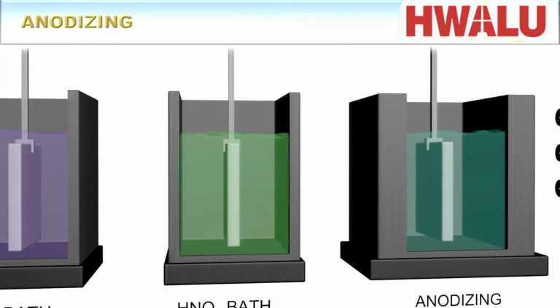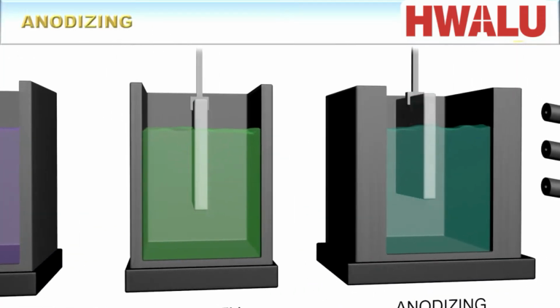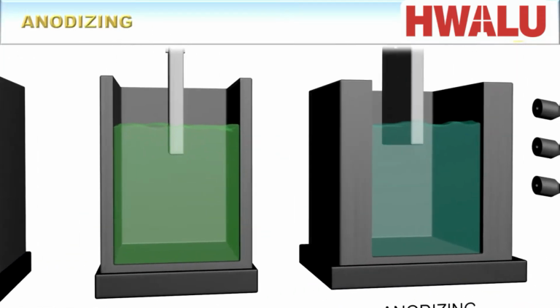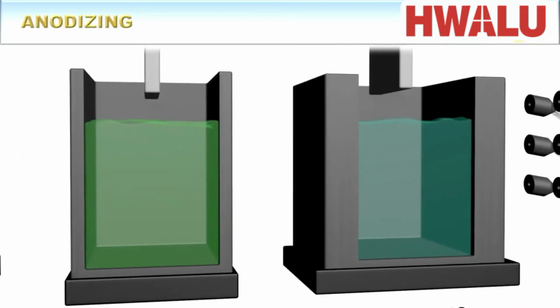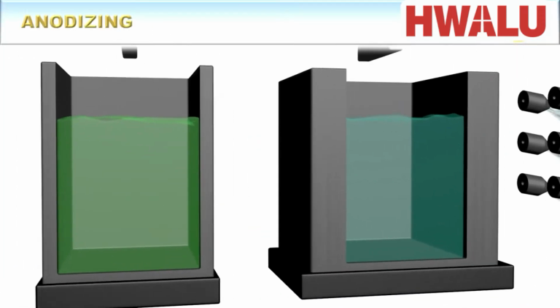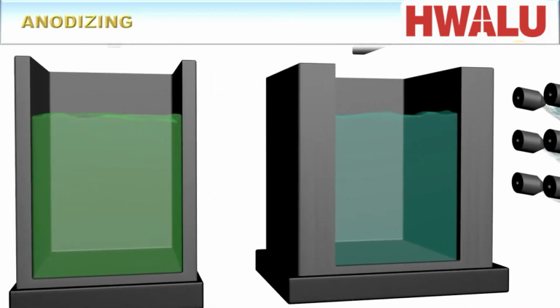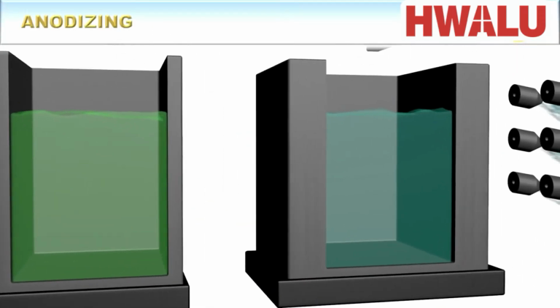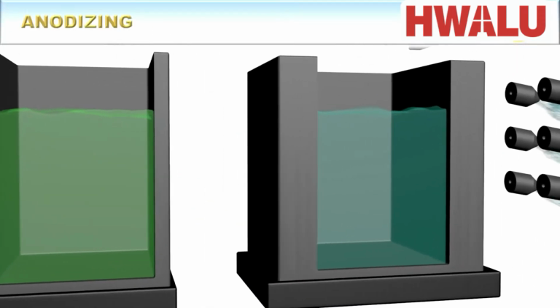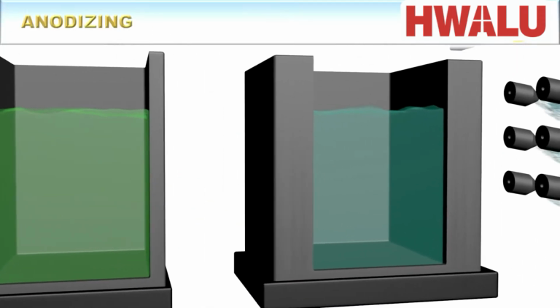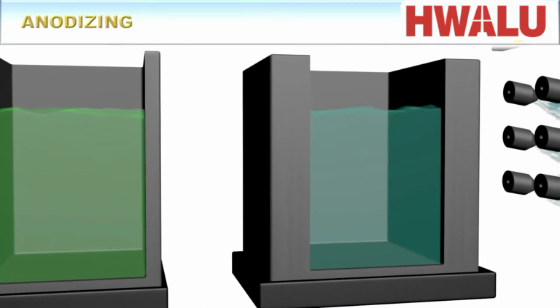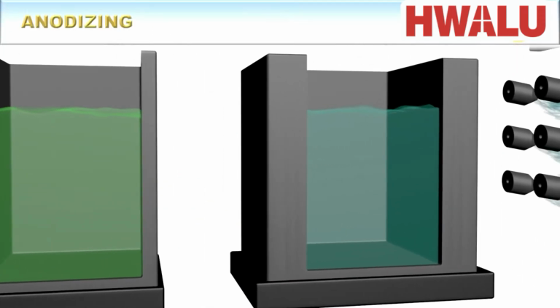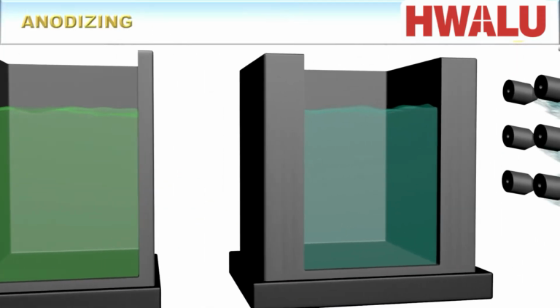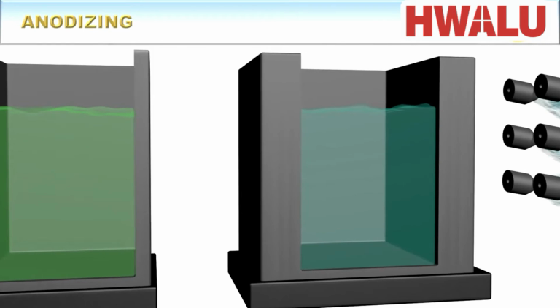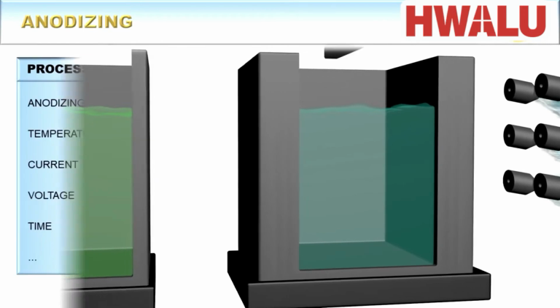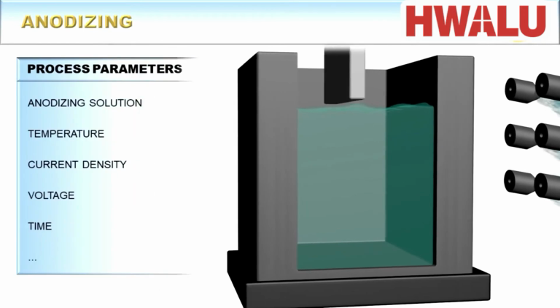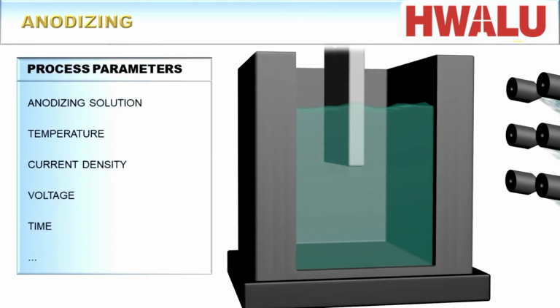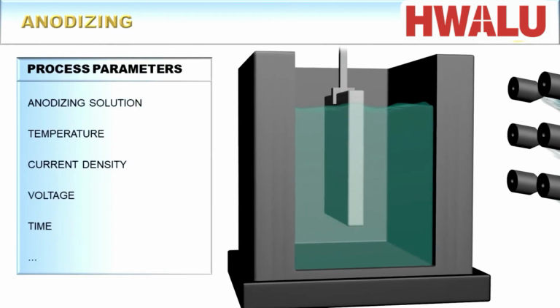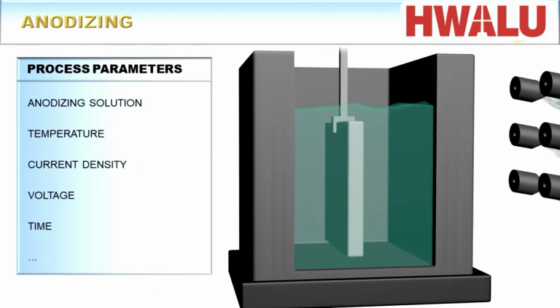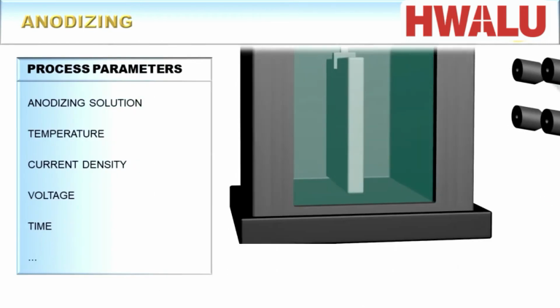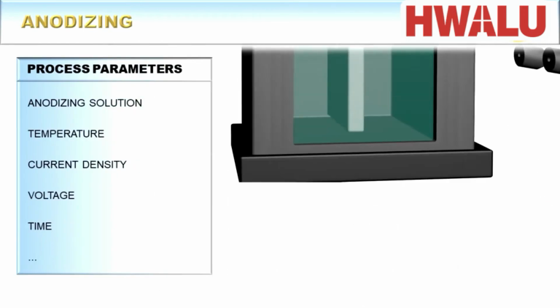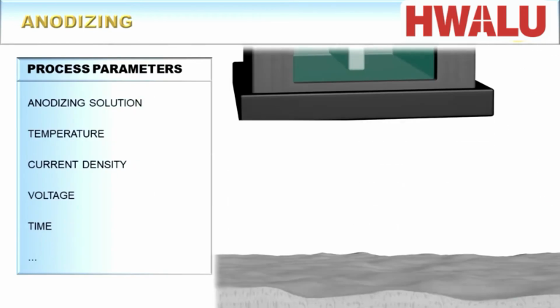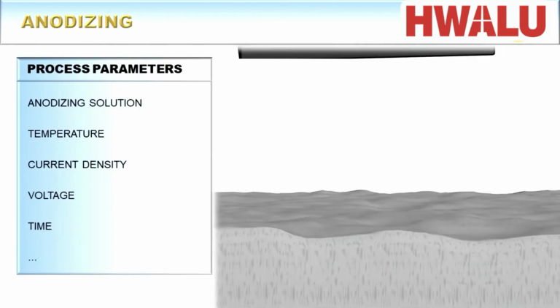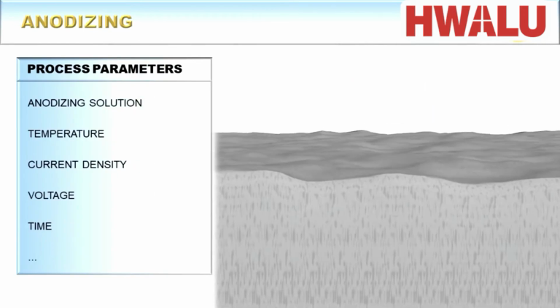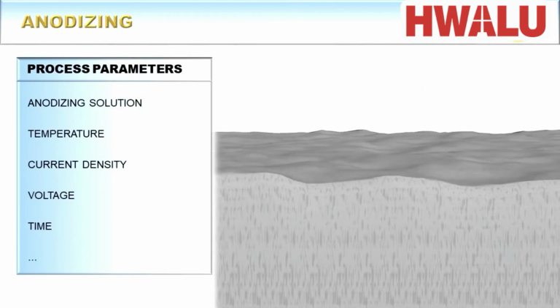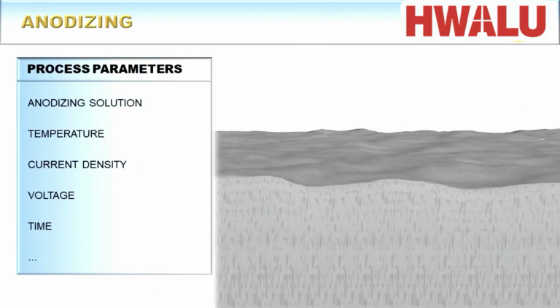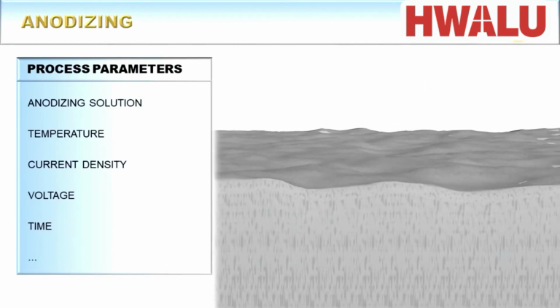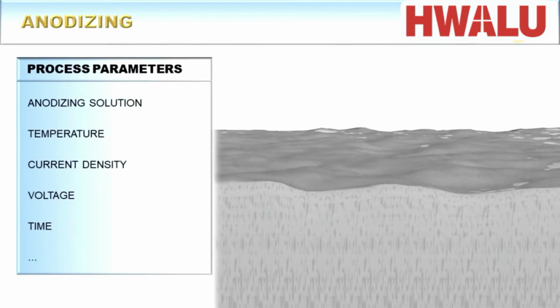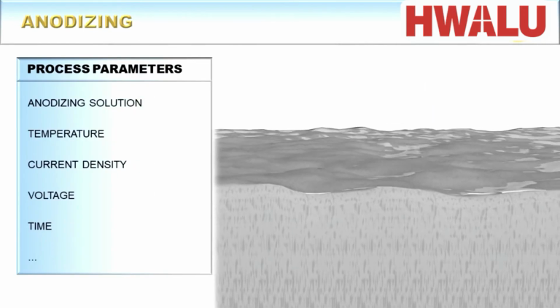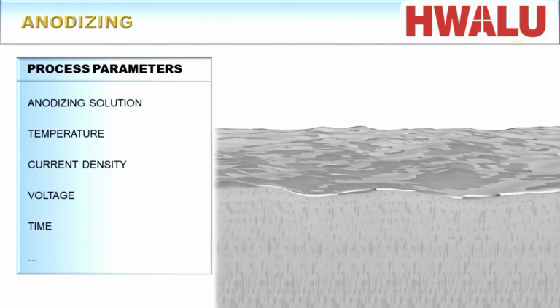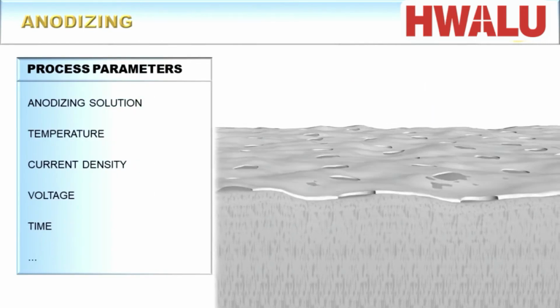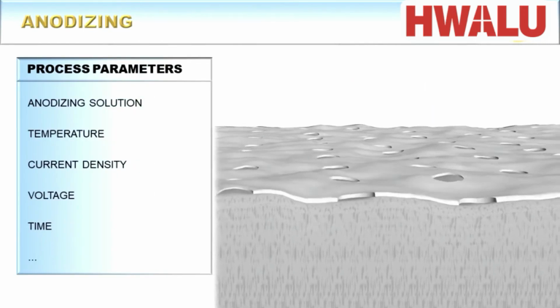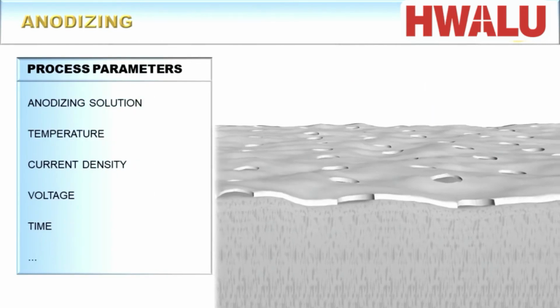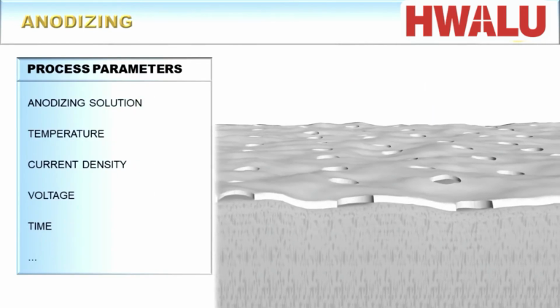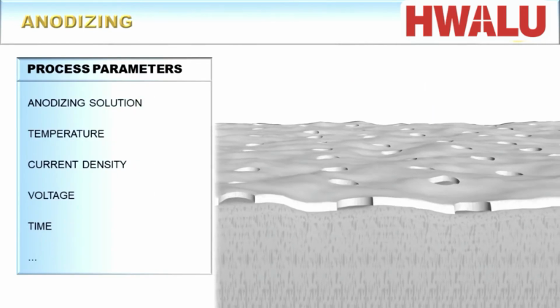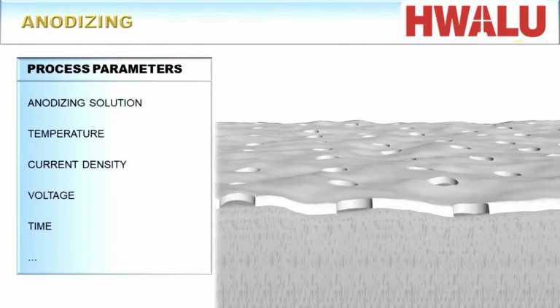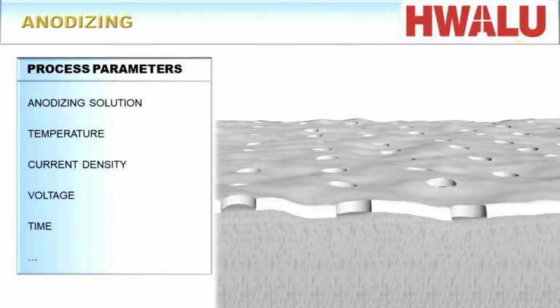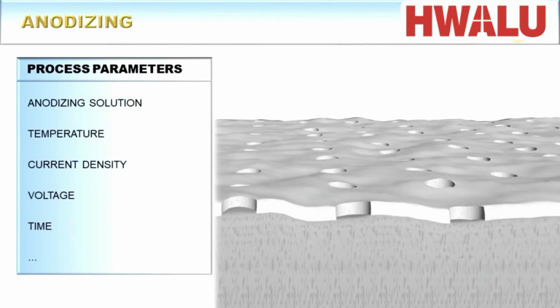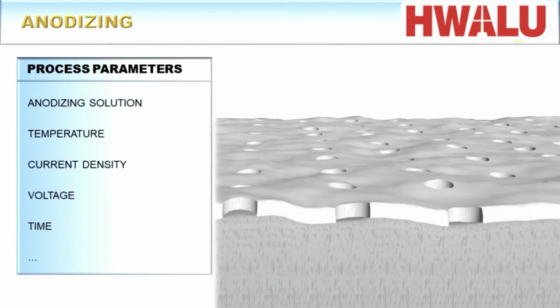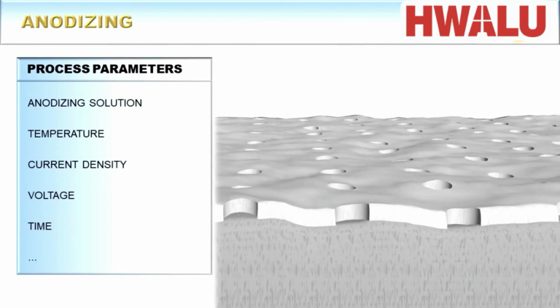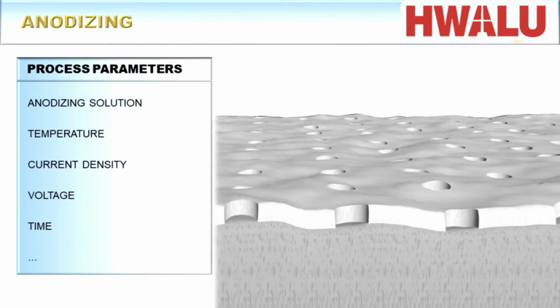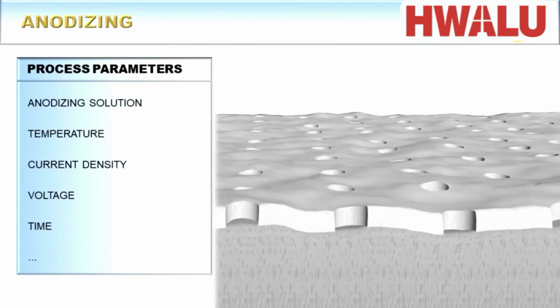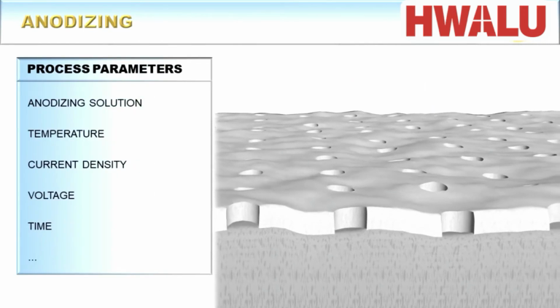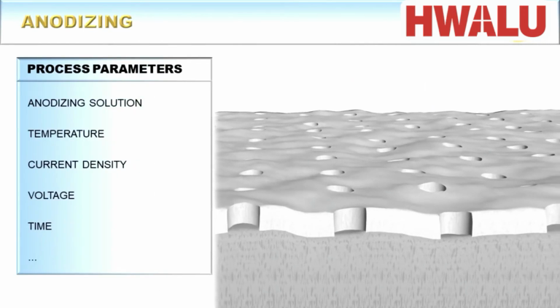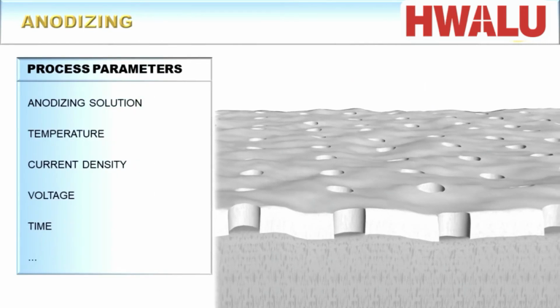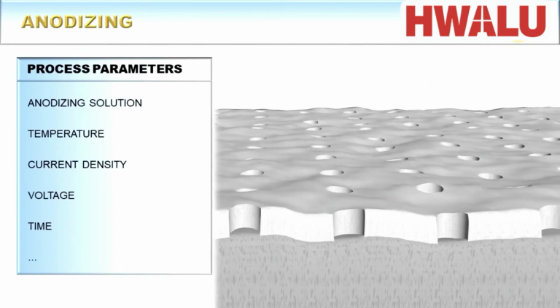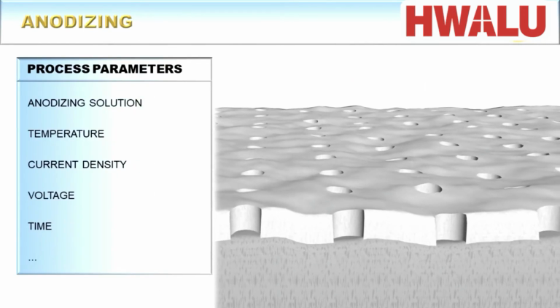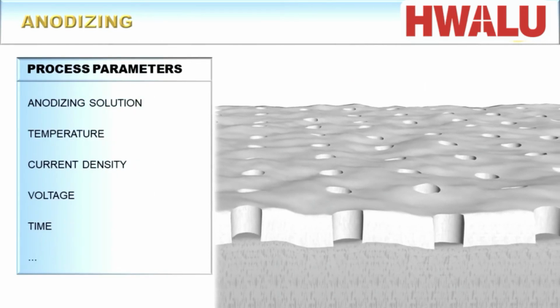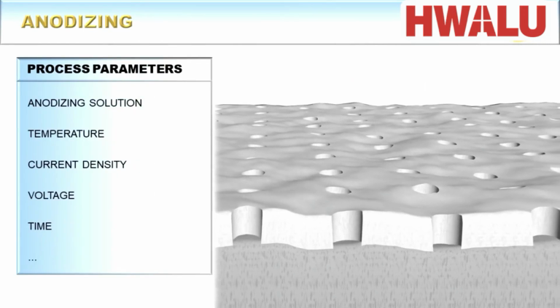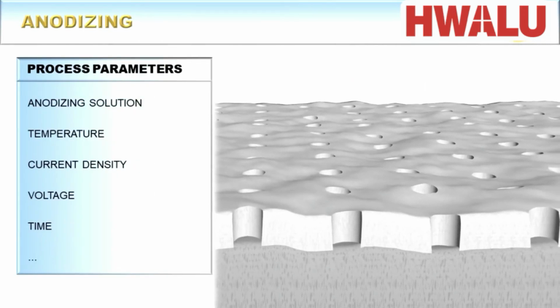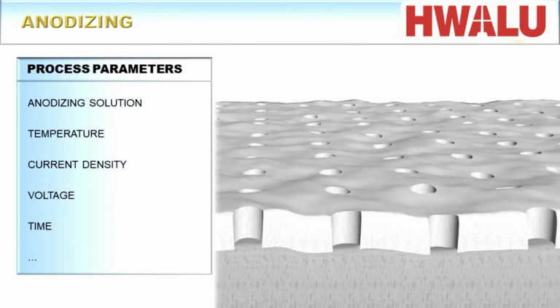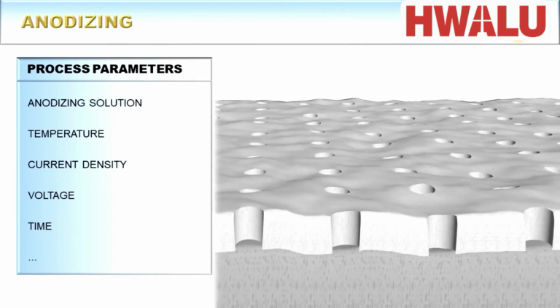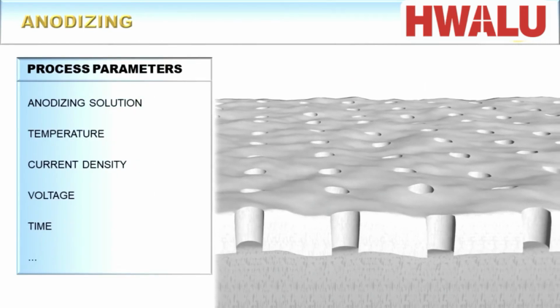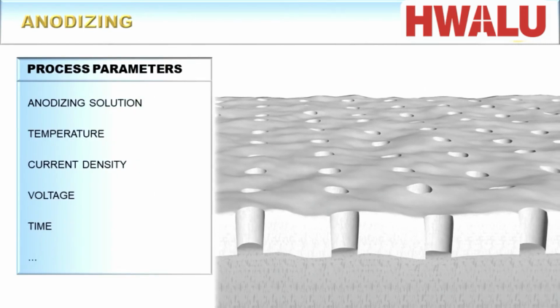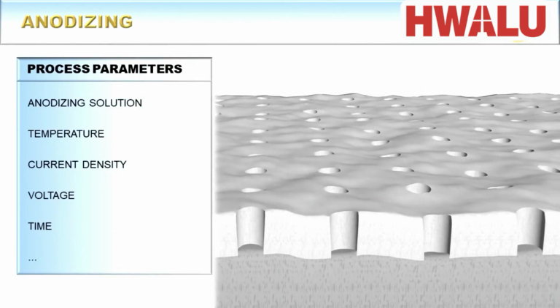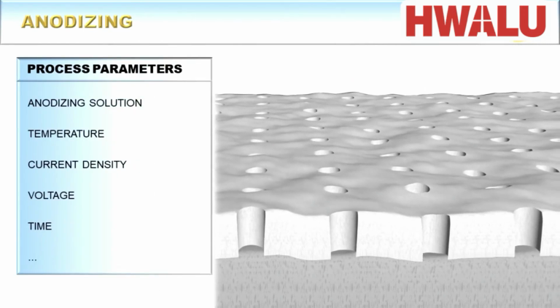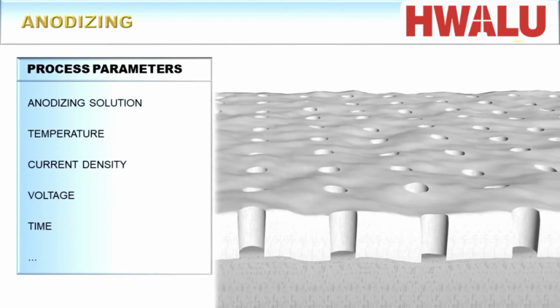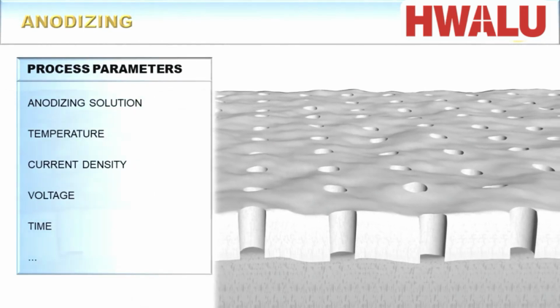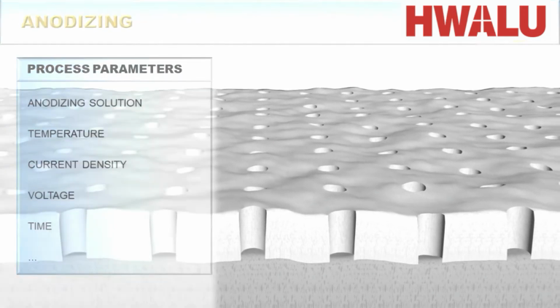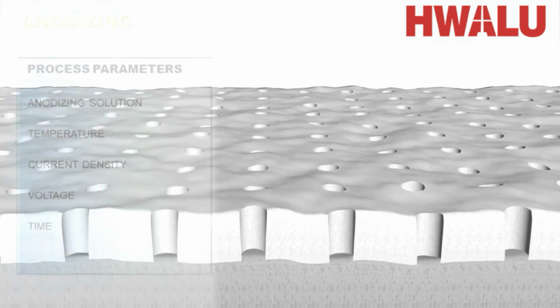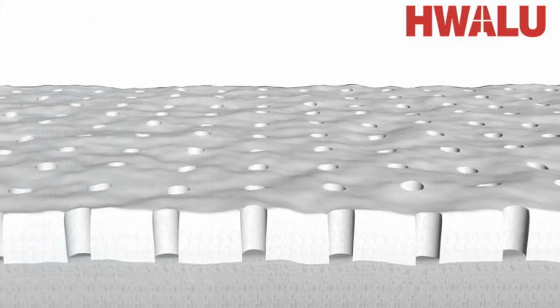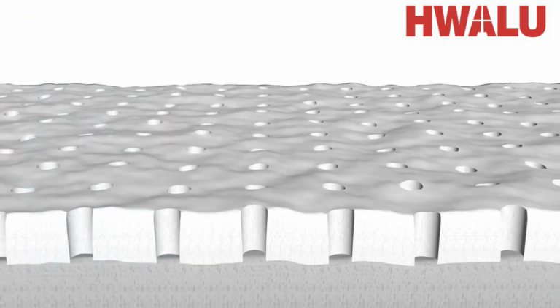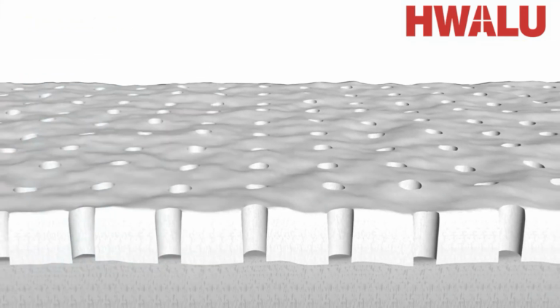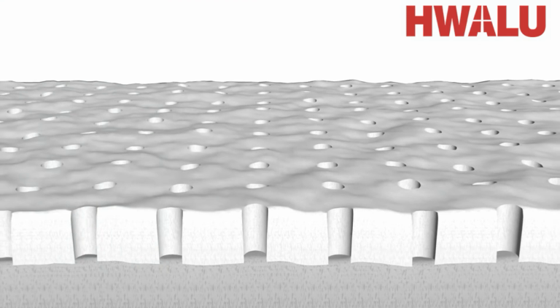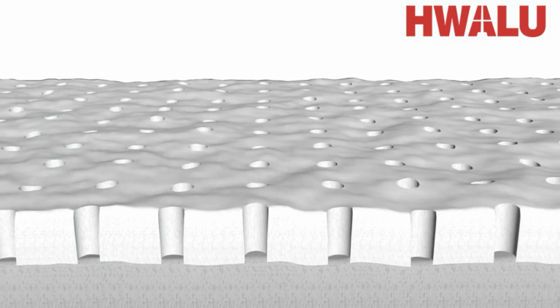Anyhow, the freshly treated metal is then anodized, where the anodizing parameters such as current, voltage, temperature, time, and anodizing solution are selected based on the final application.